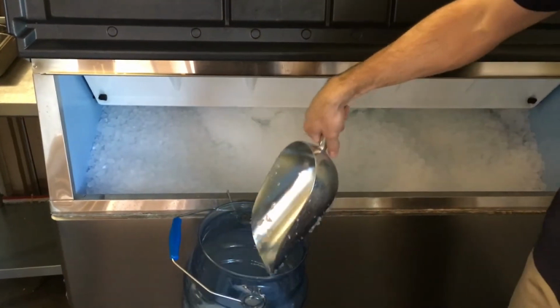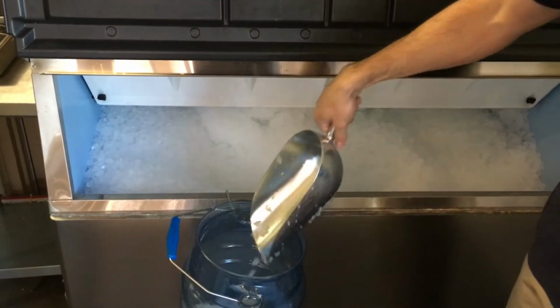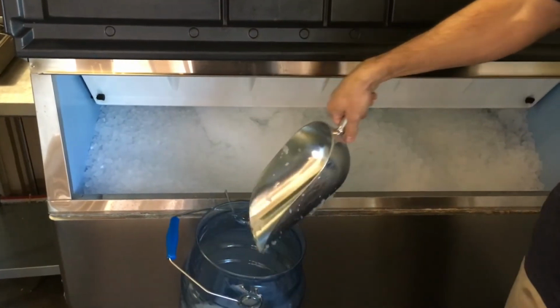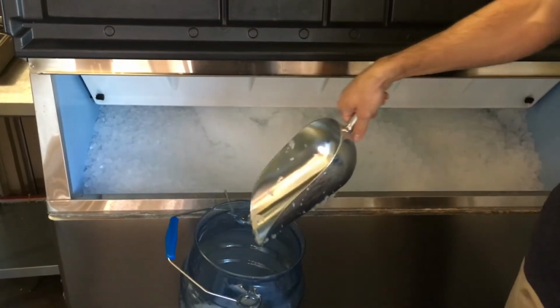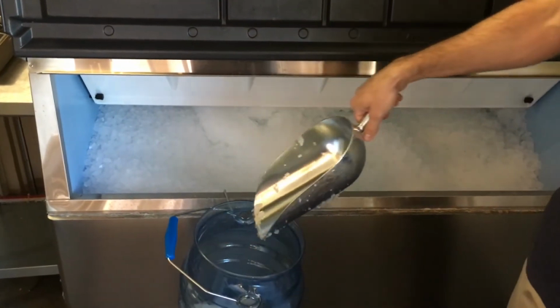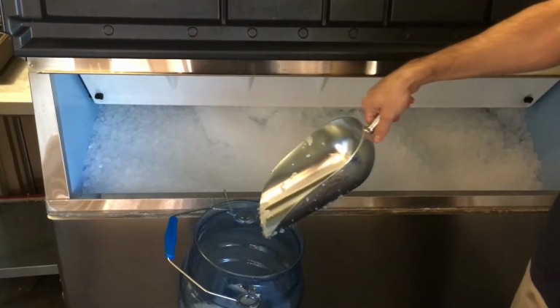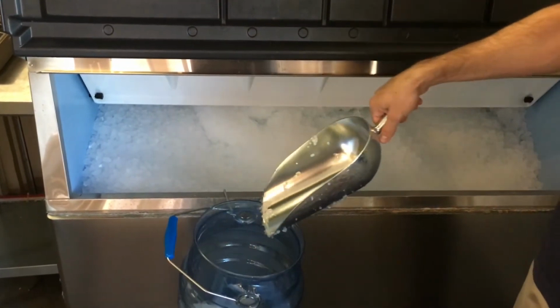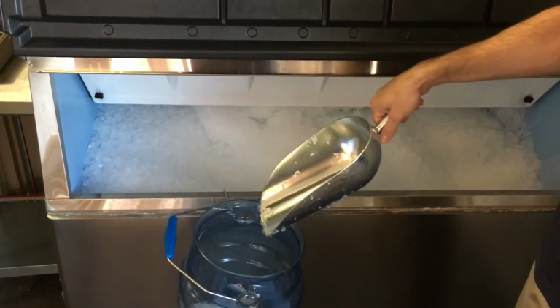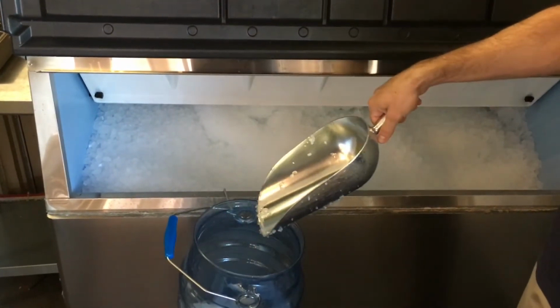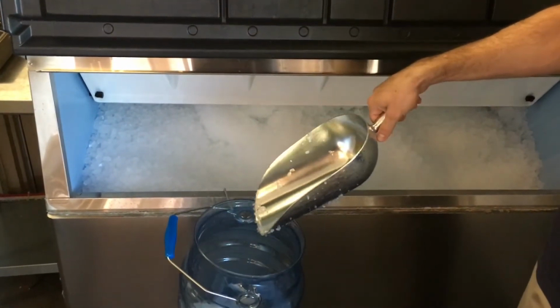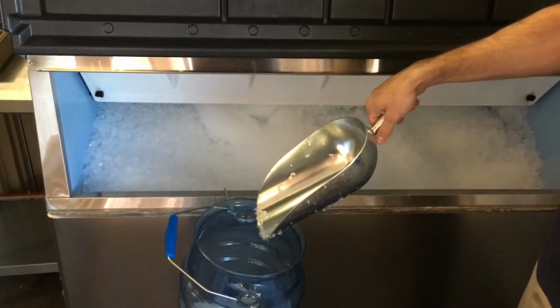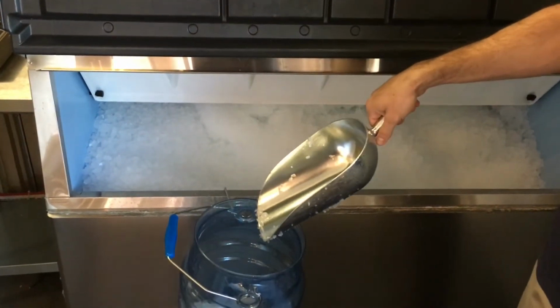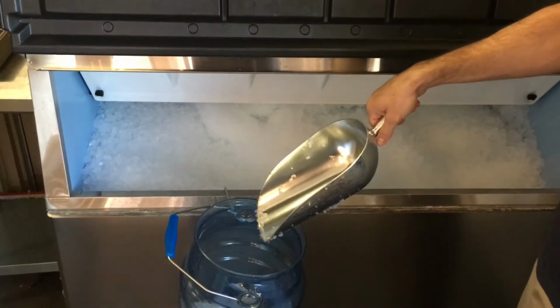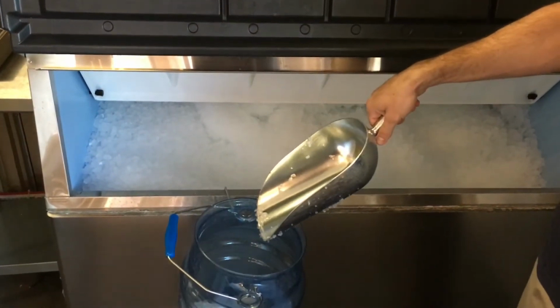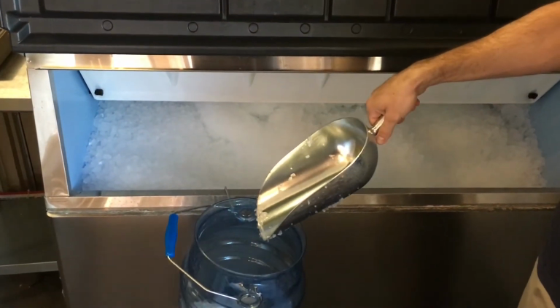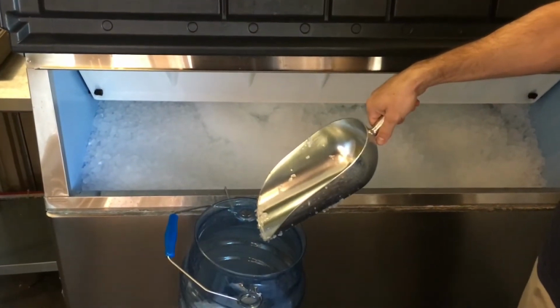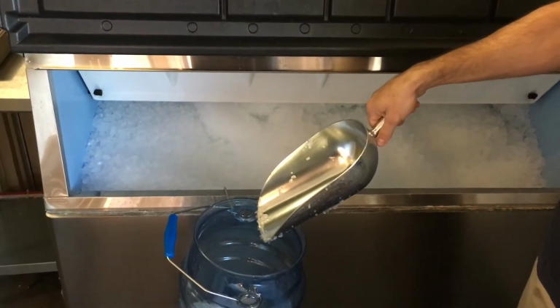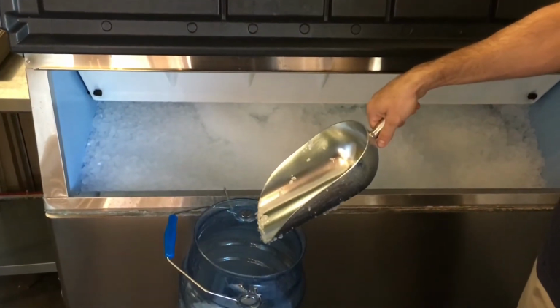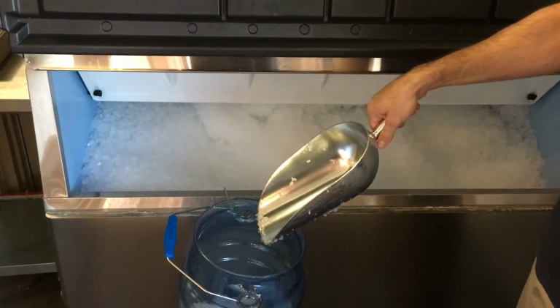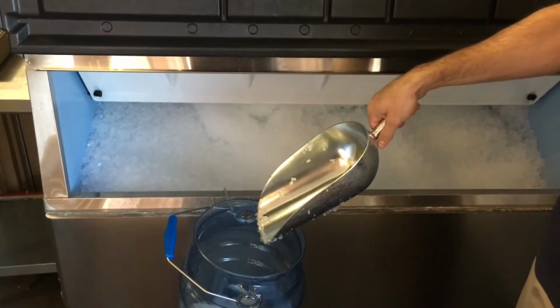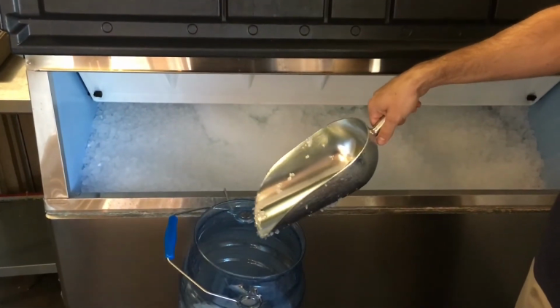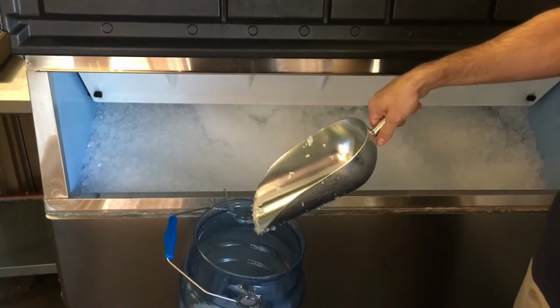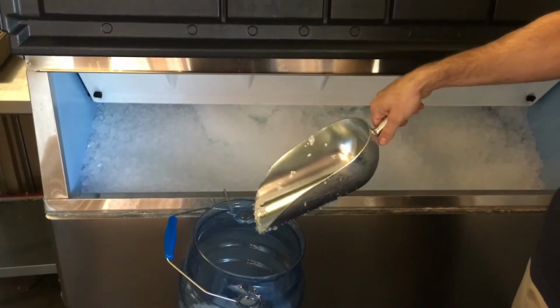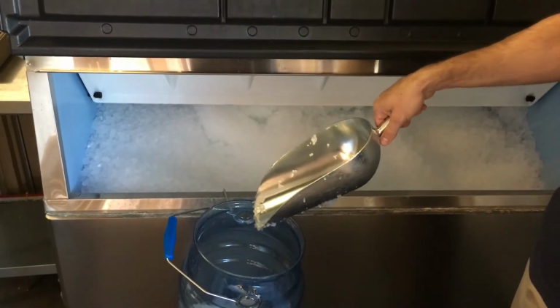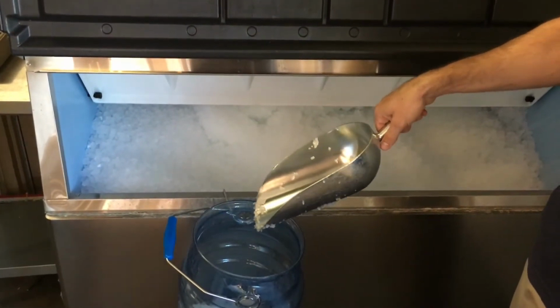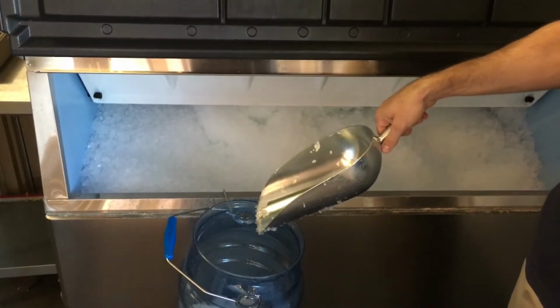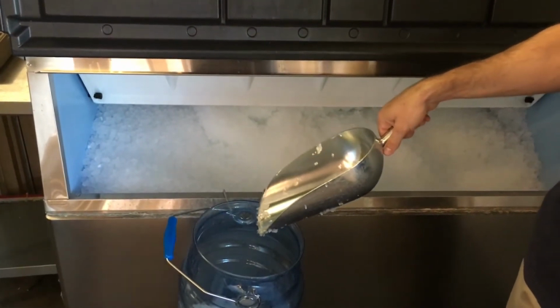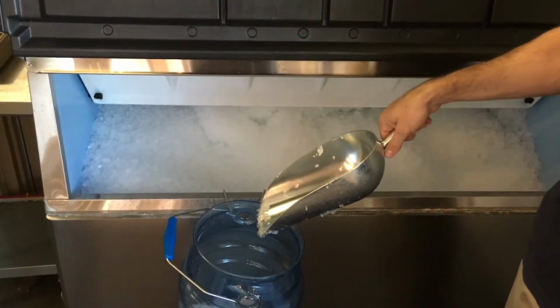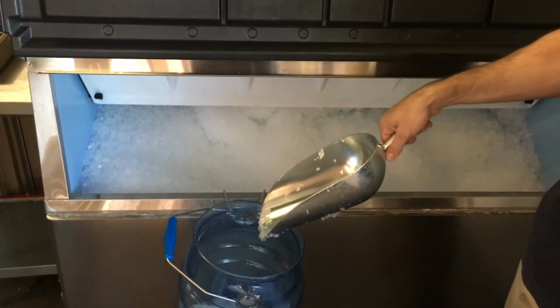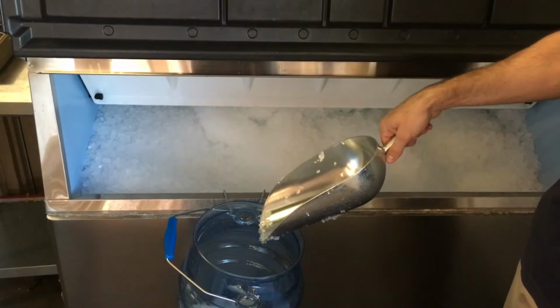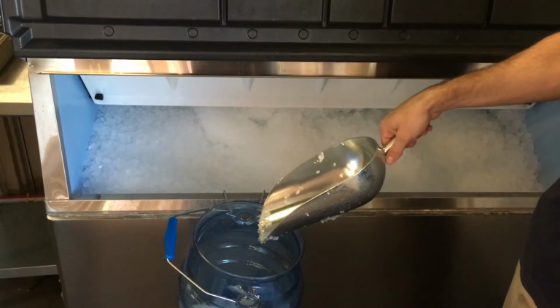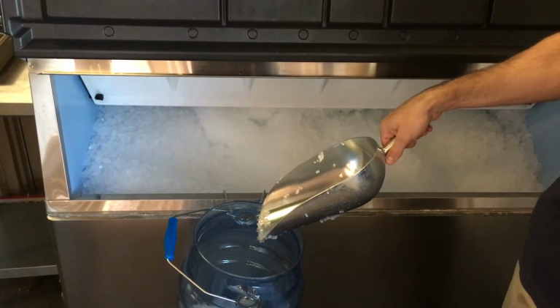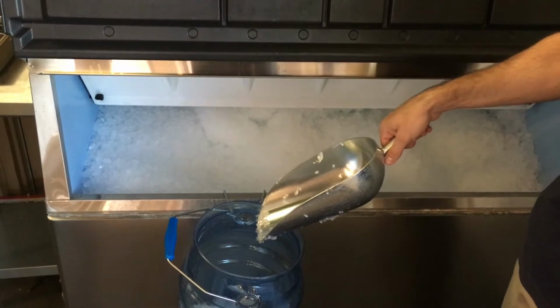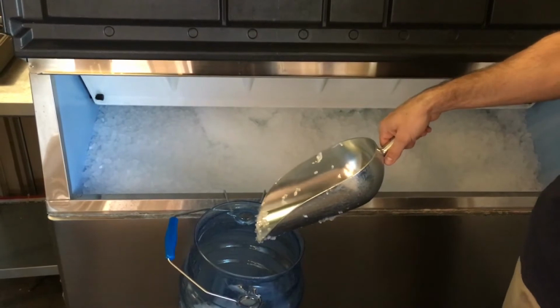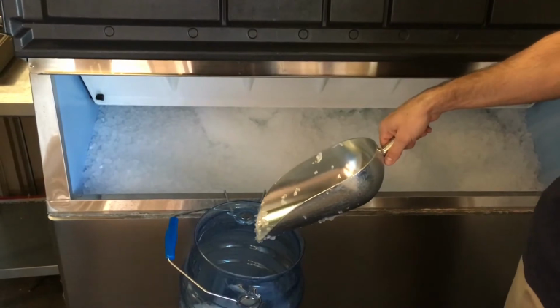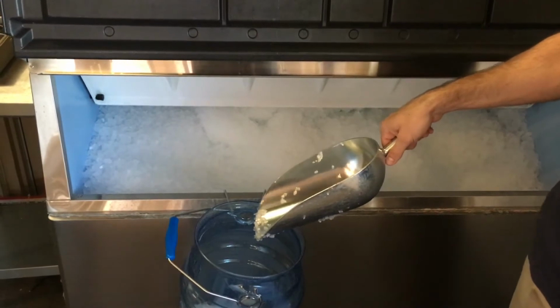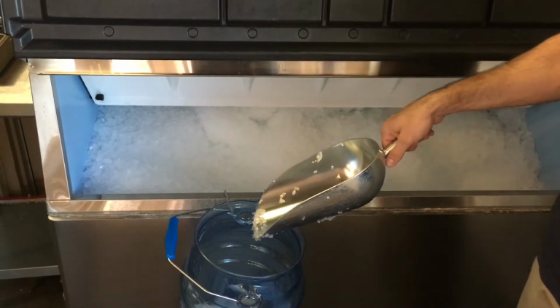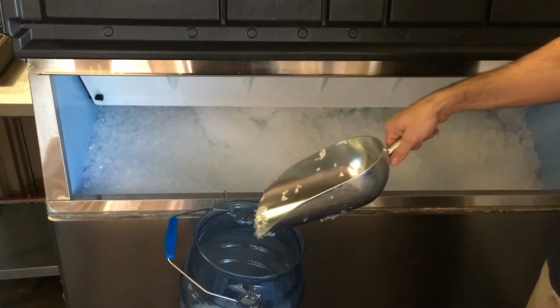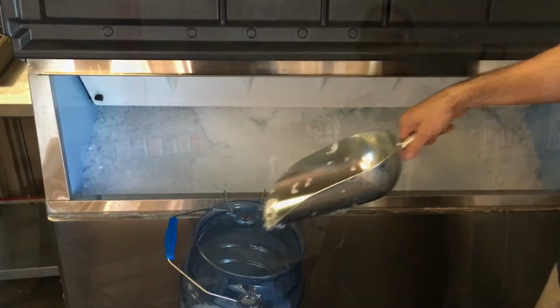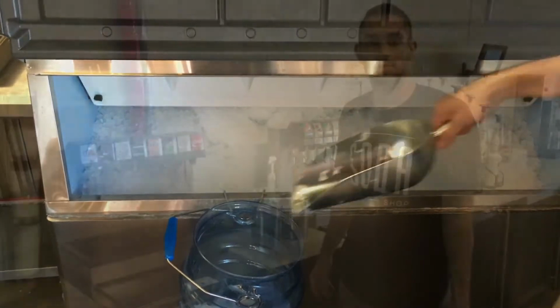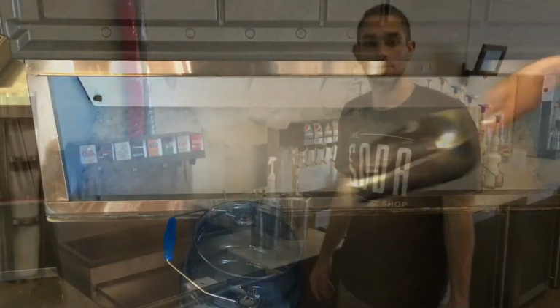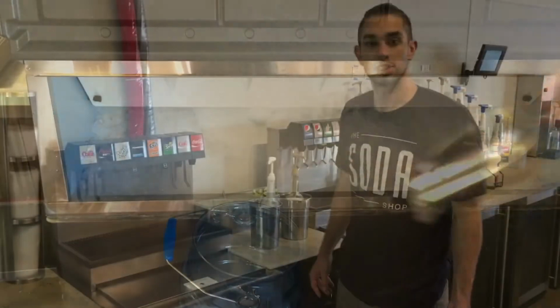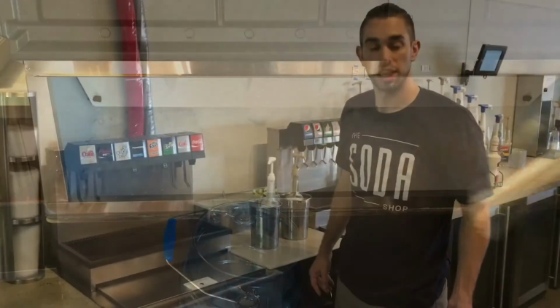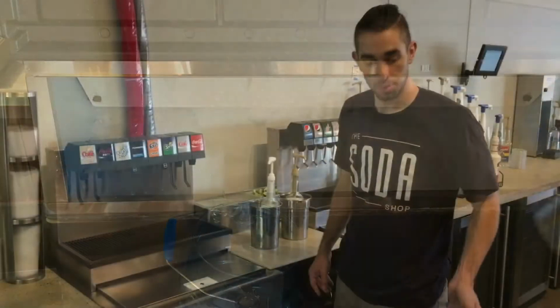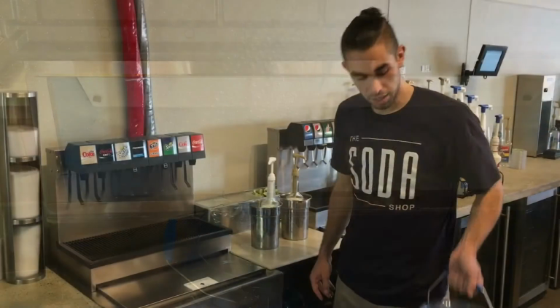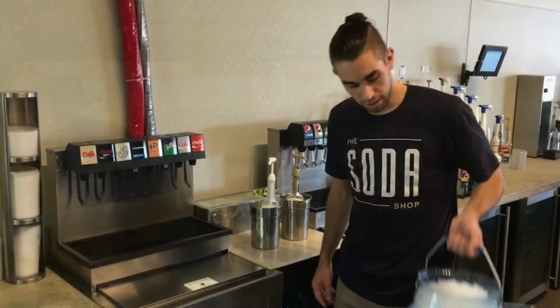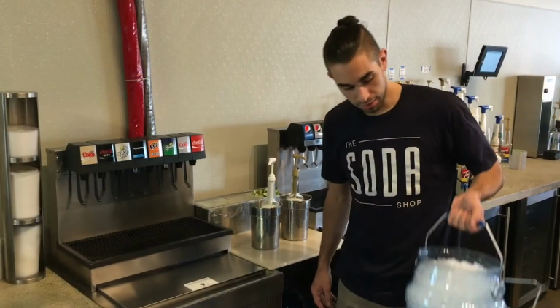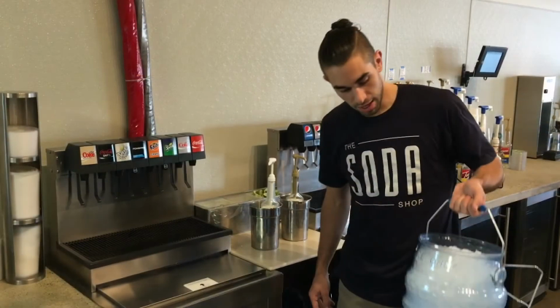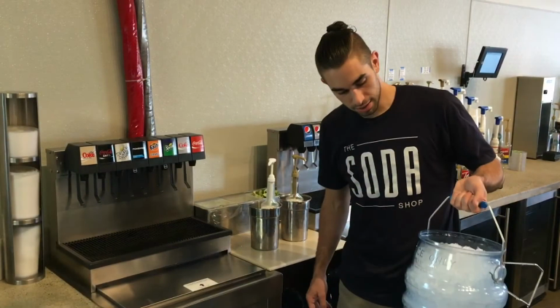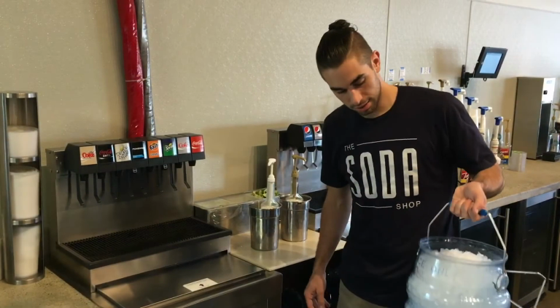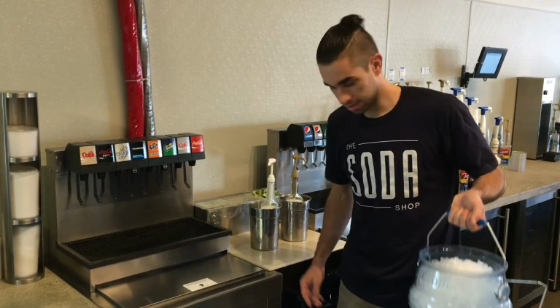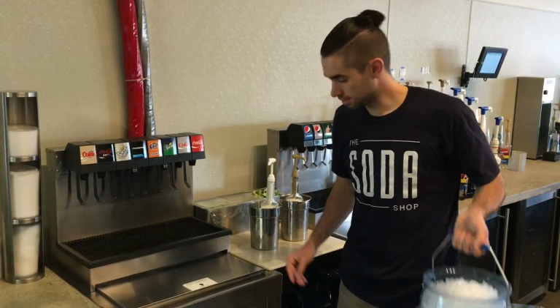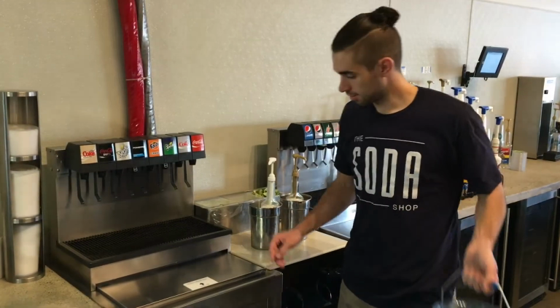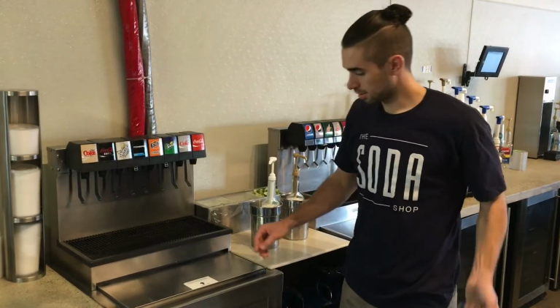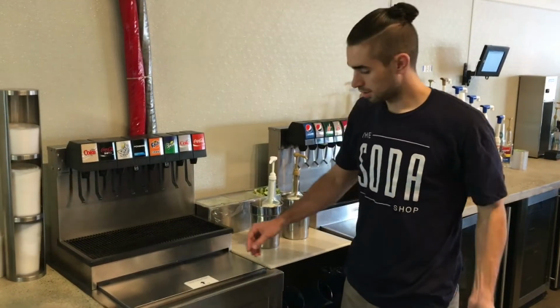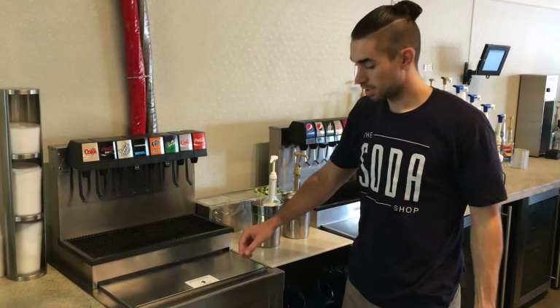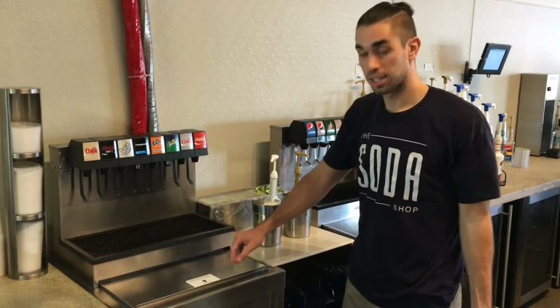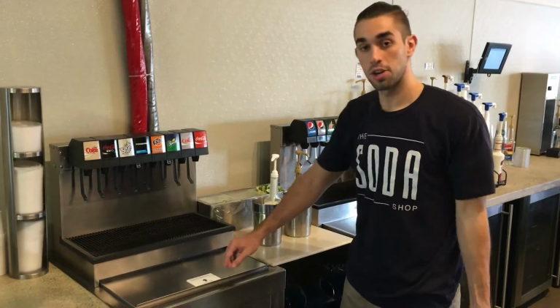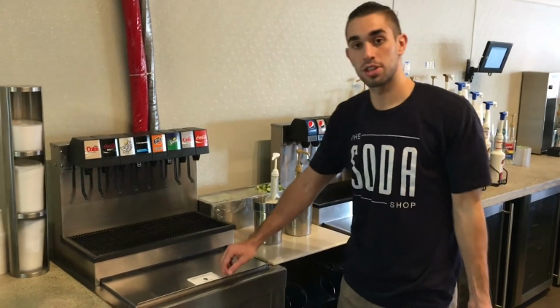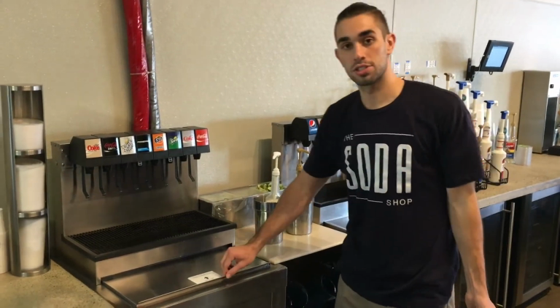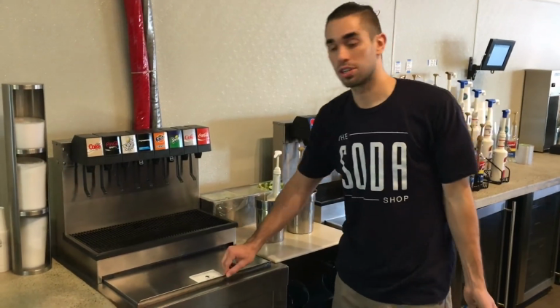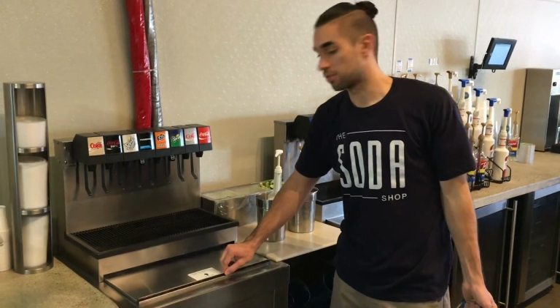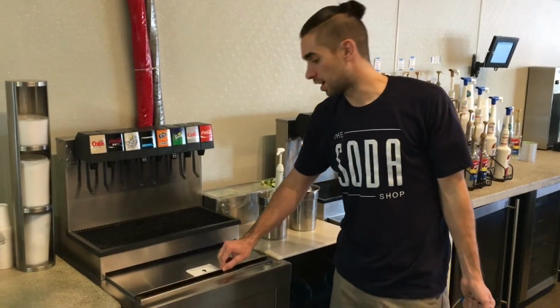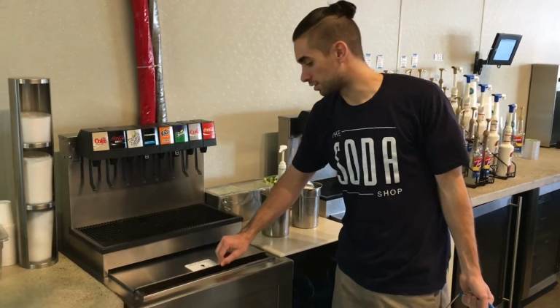Go ahead and fill up the bucket with as much ice as you feel comfortable carrying. Take your bucket of ice and go to the southern balance.